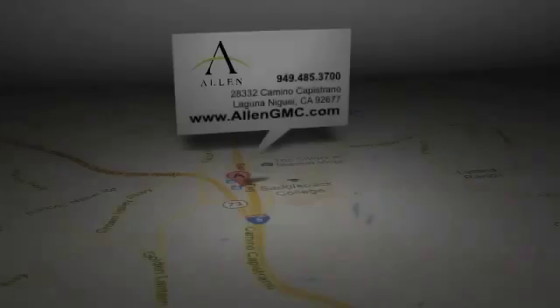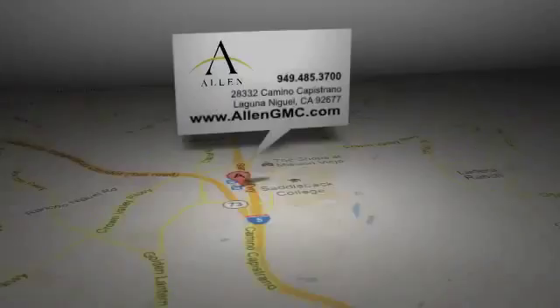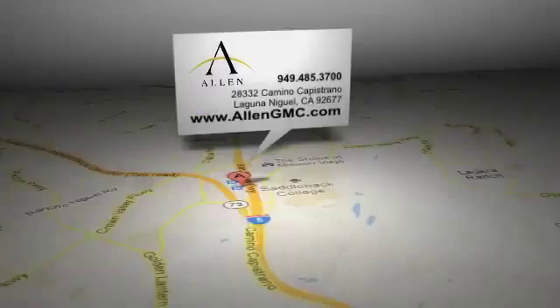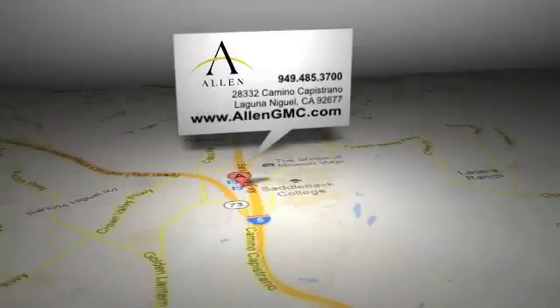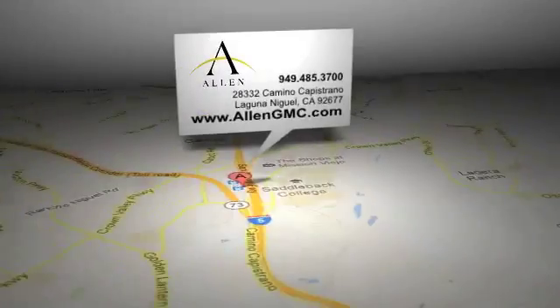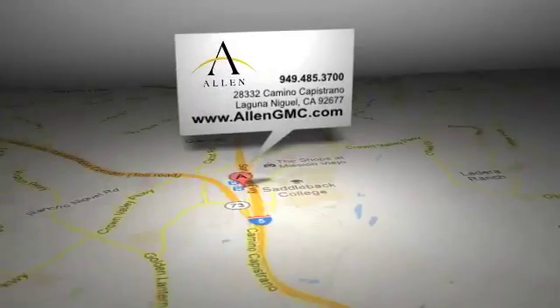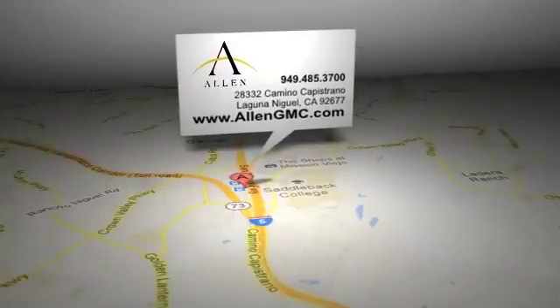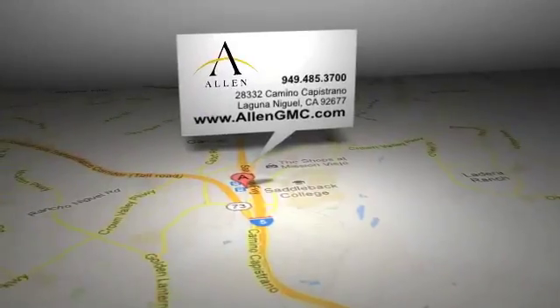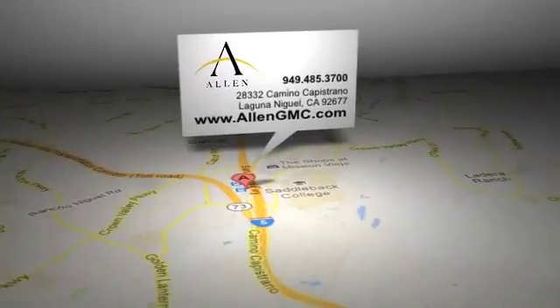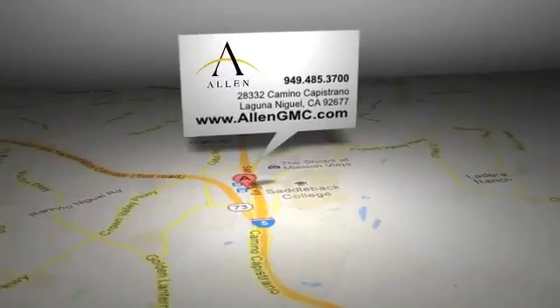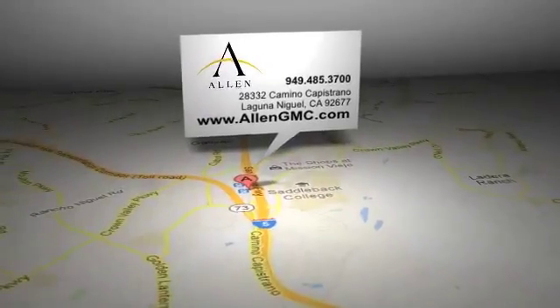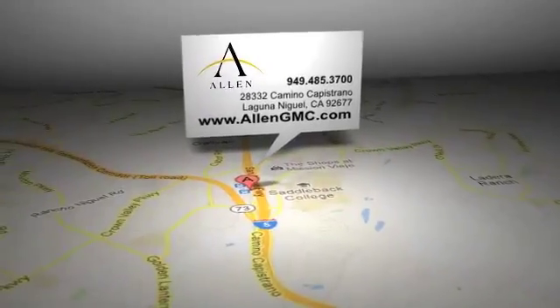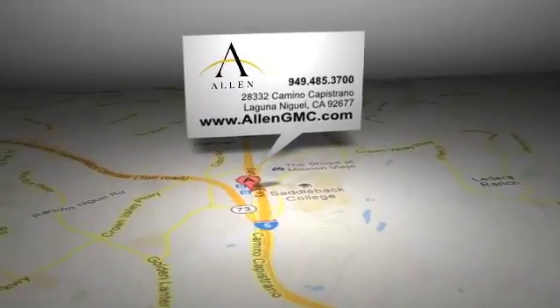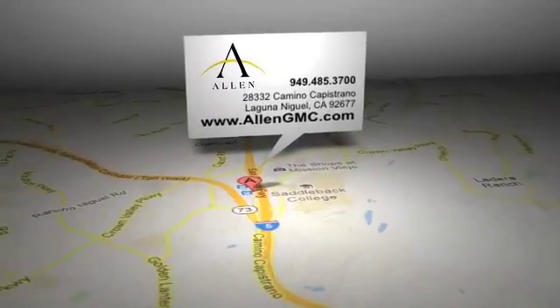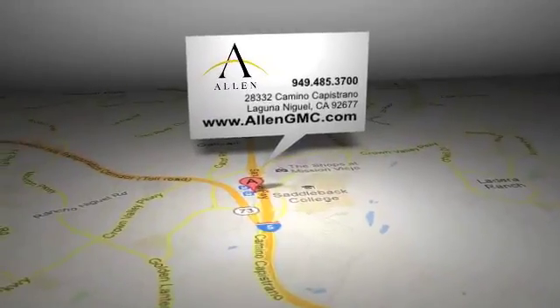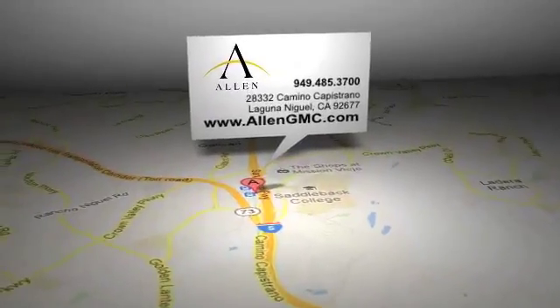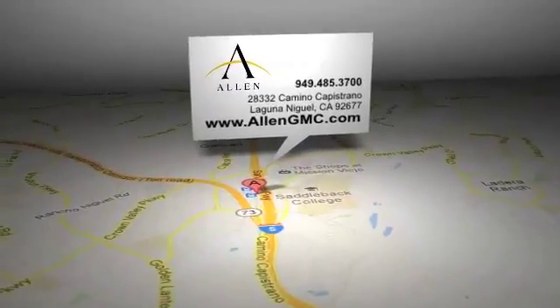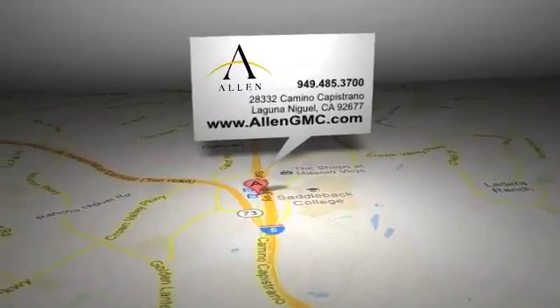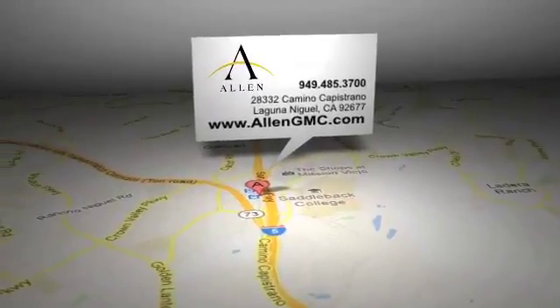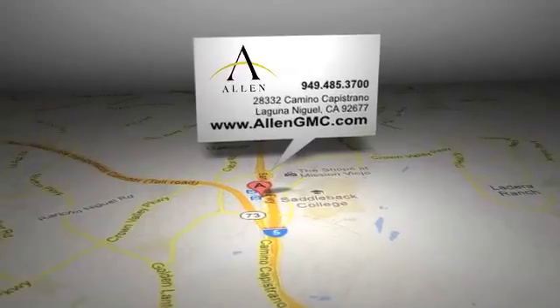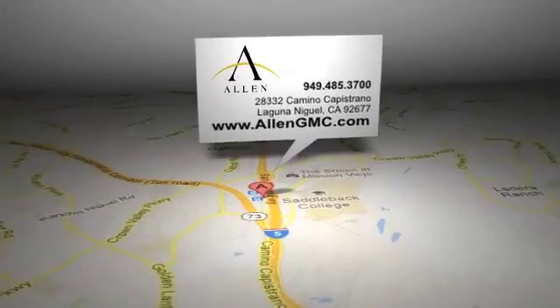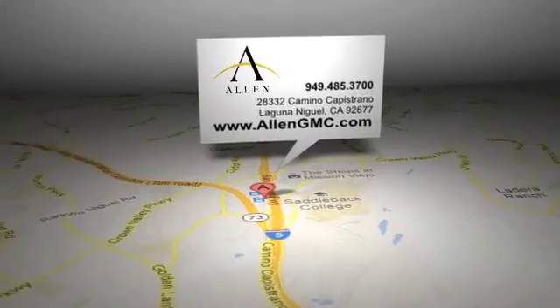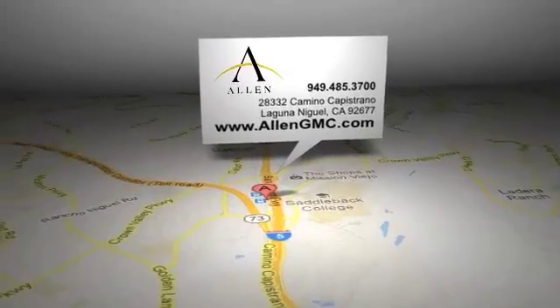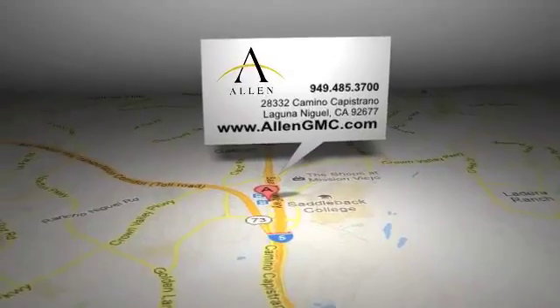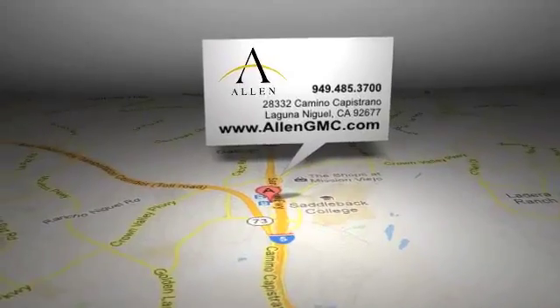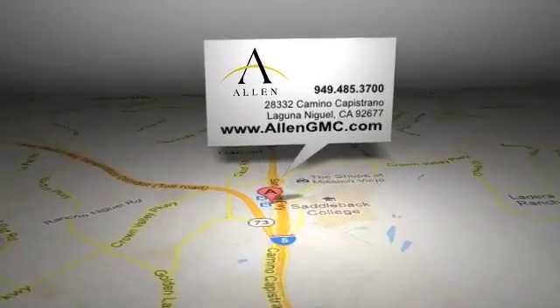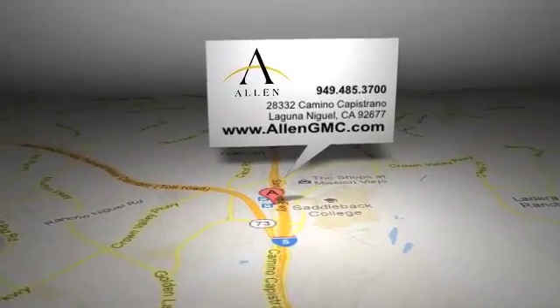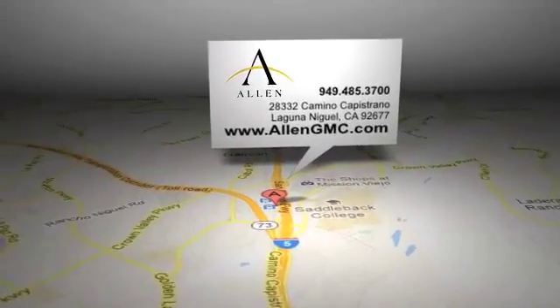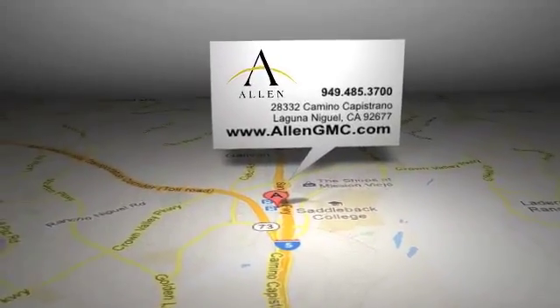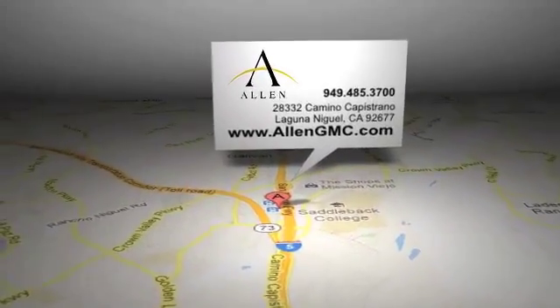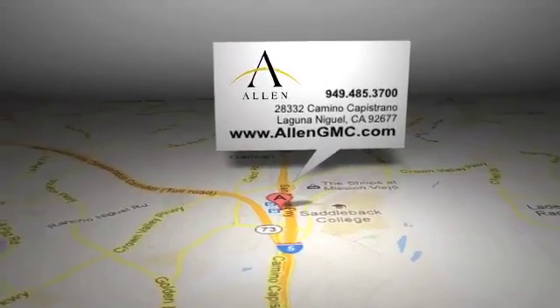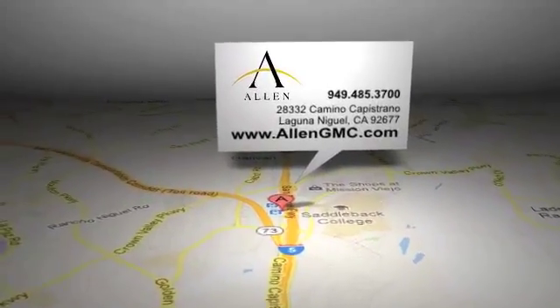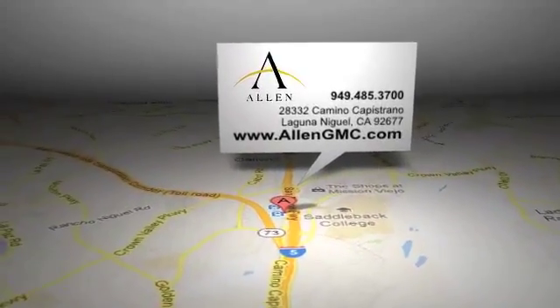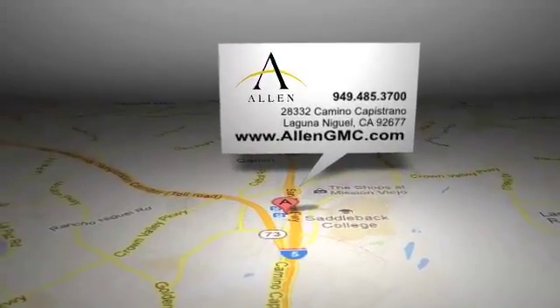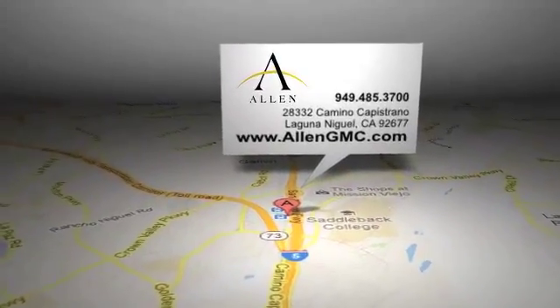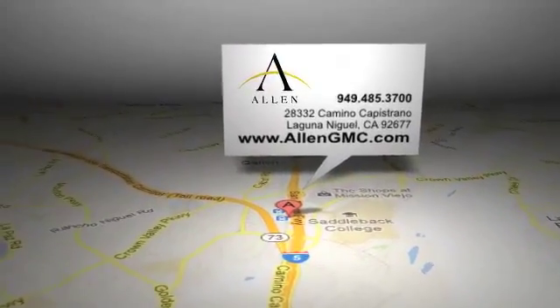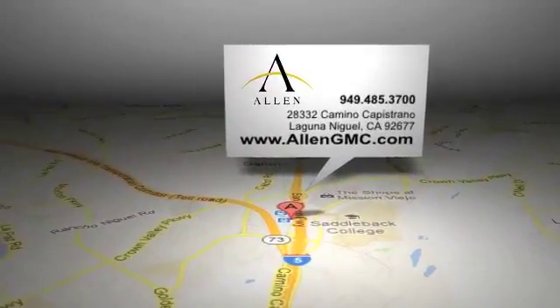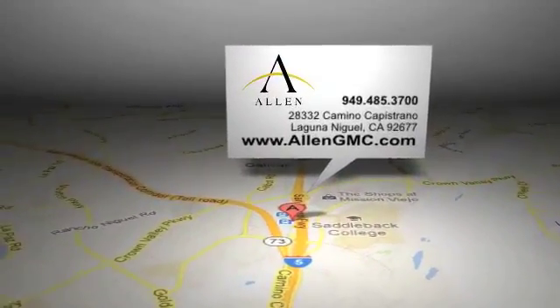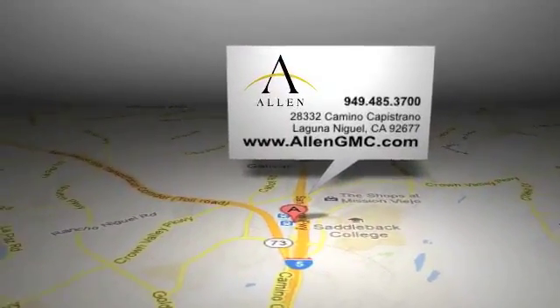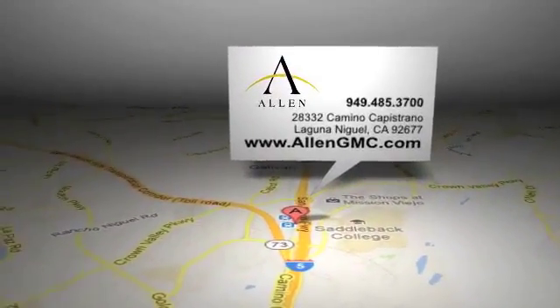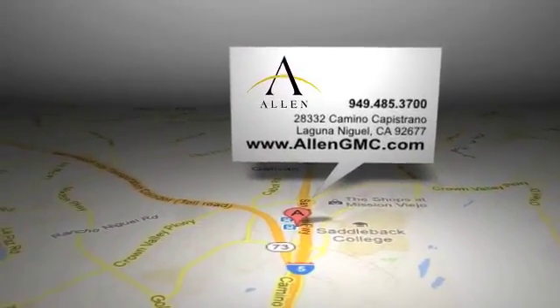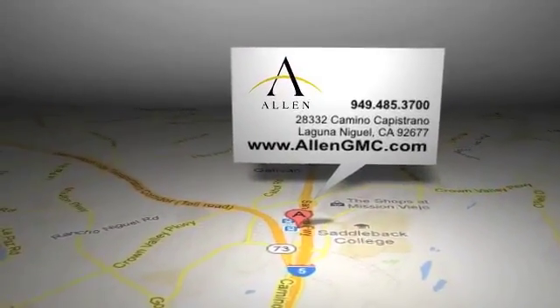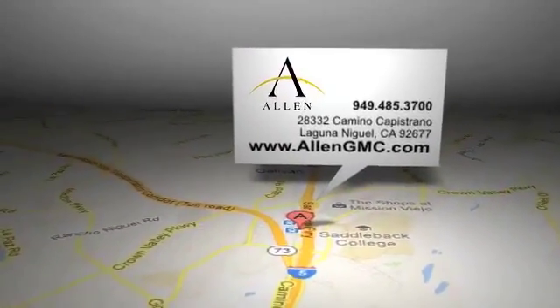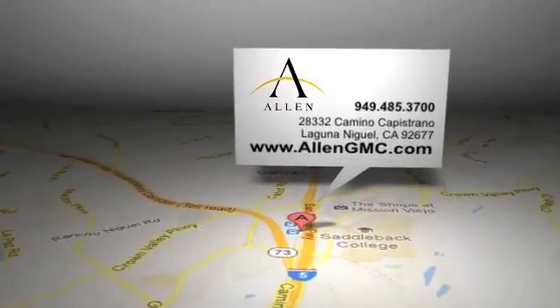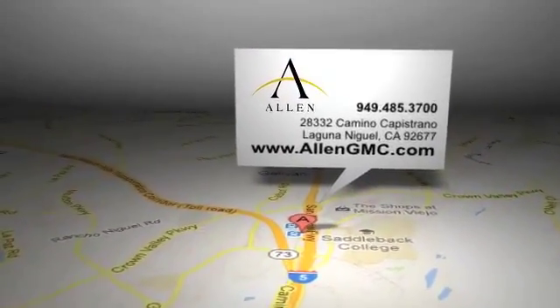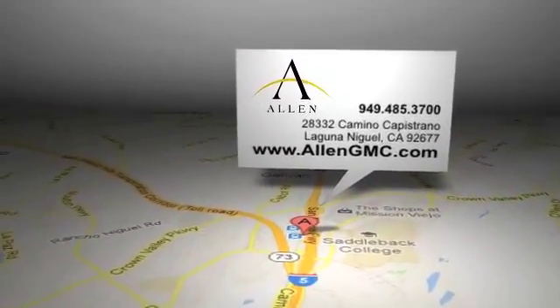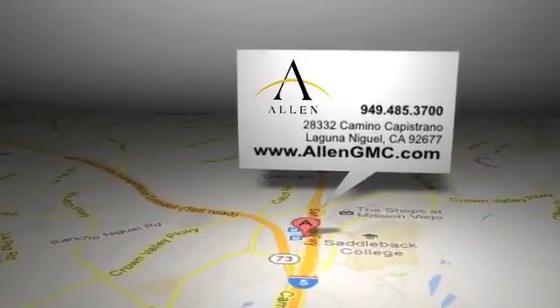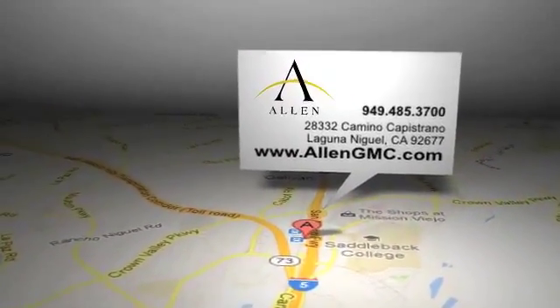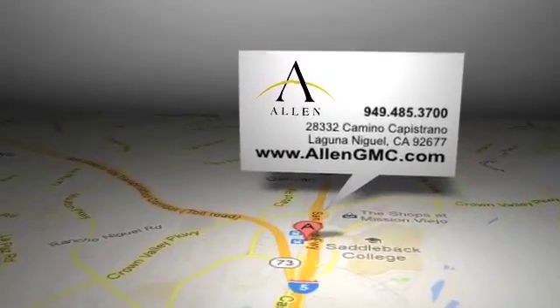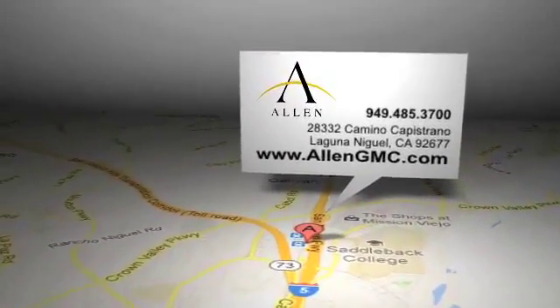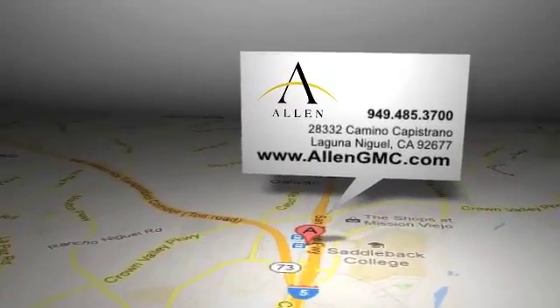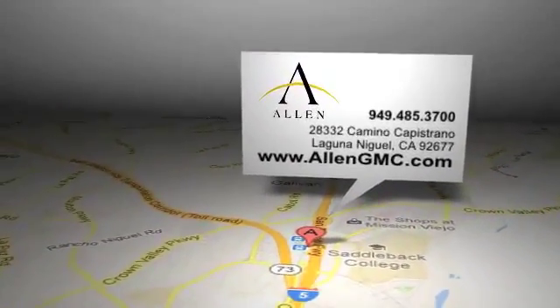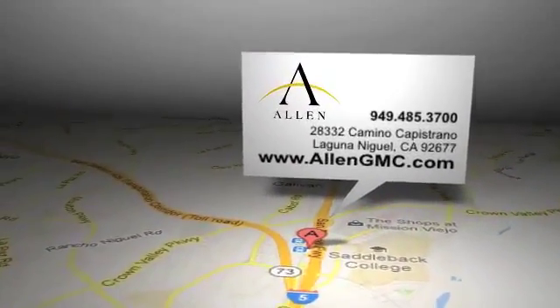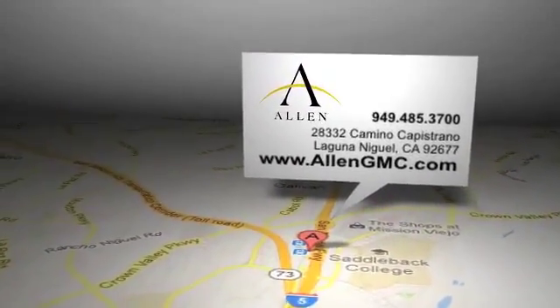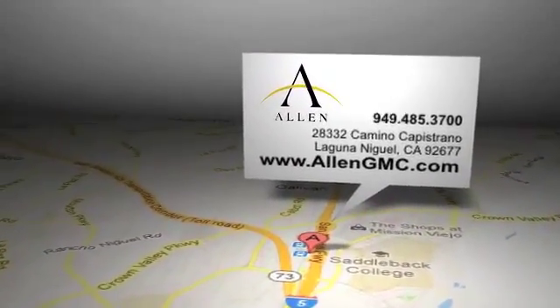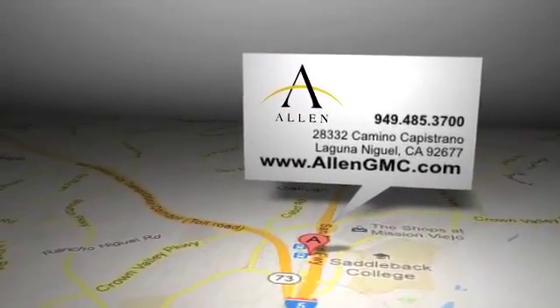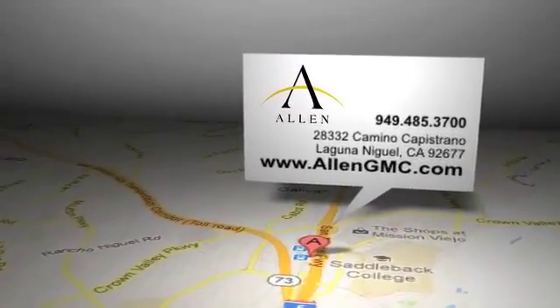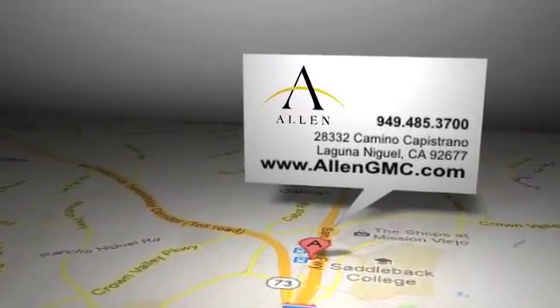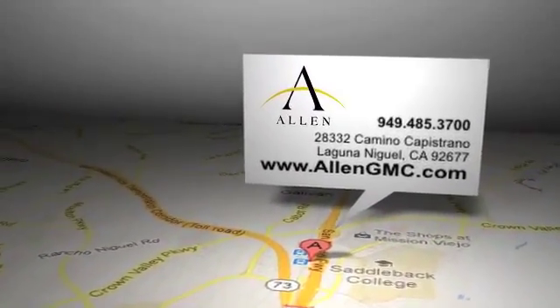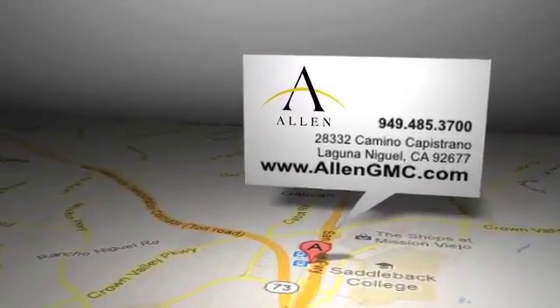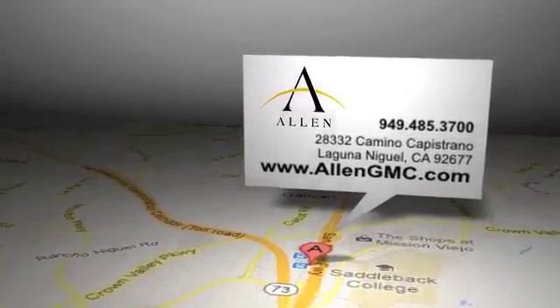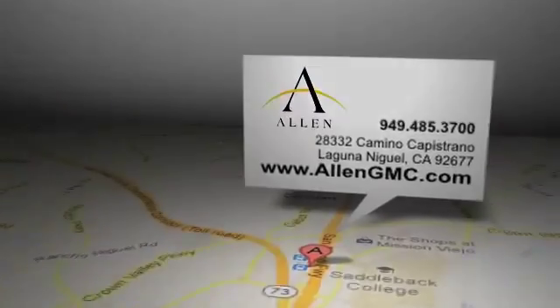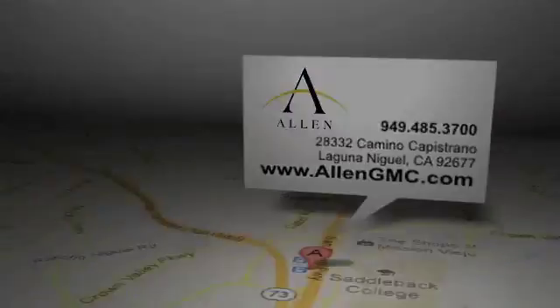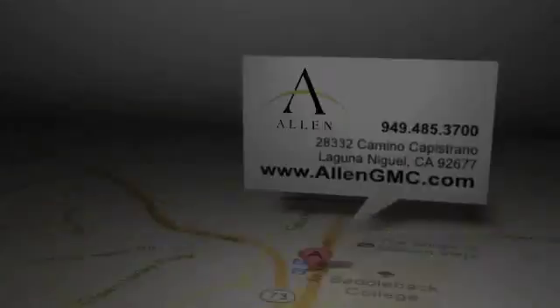Allen GMC is located at 28332 Camino Capistrano in Laguna Niguel, California.